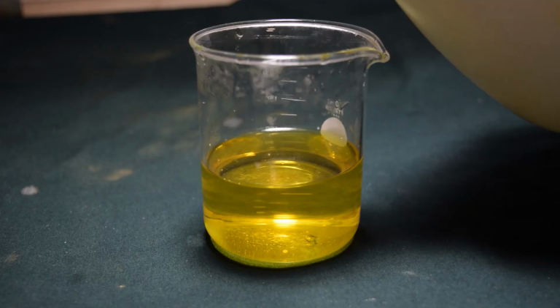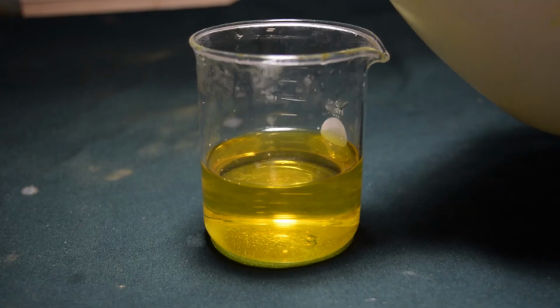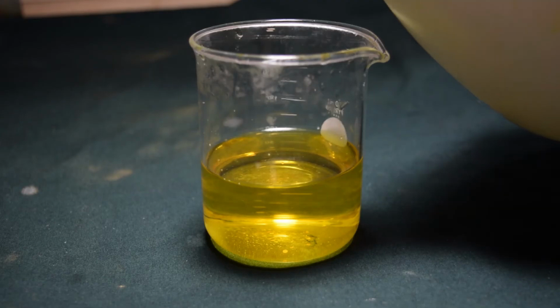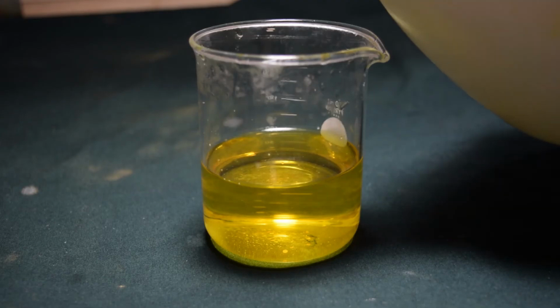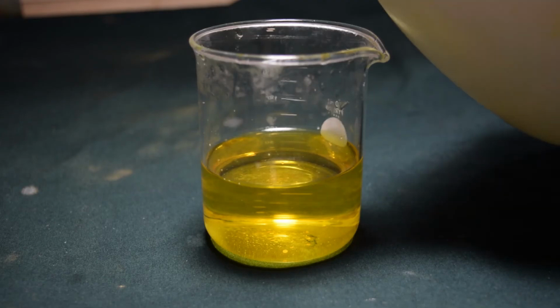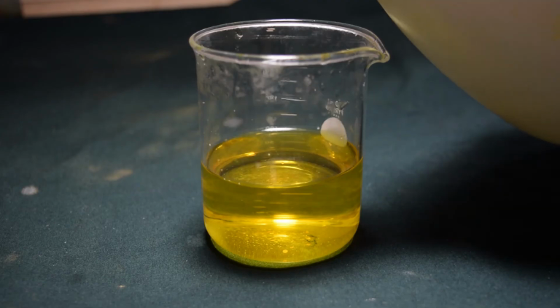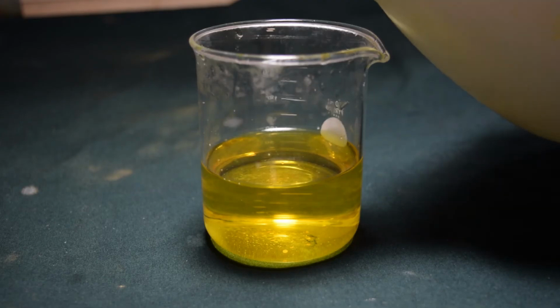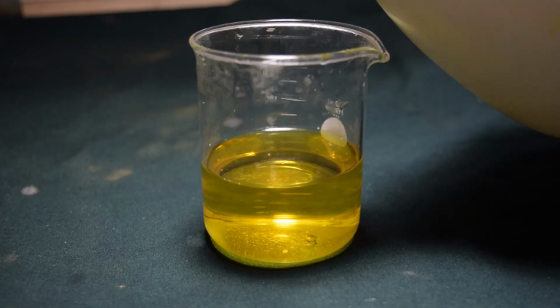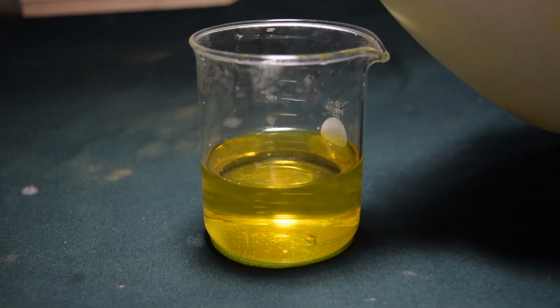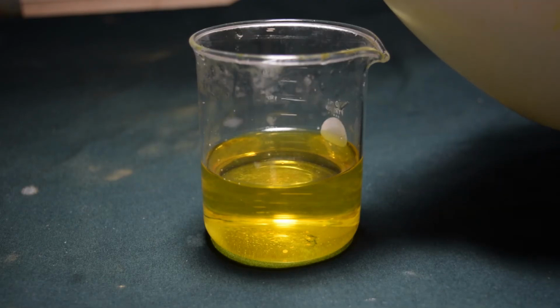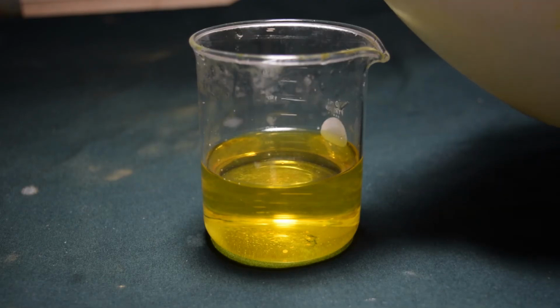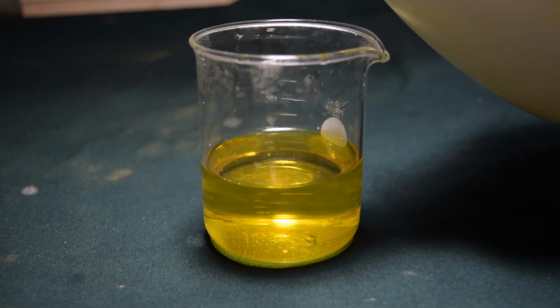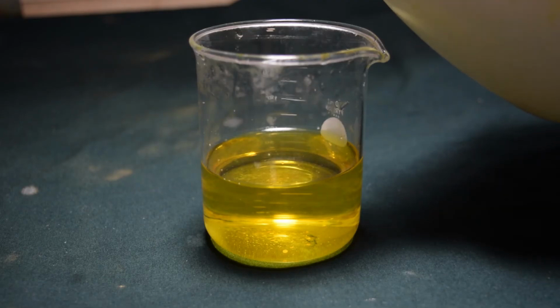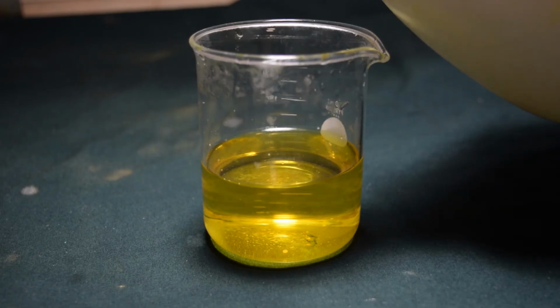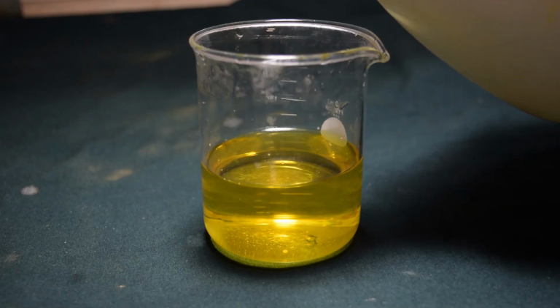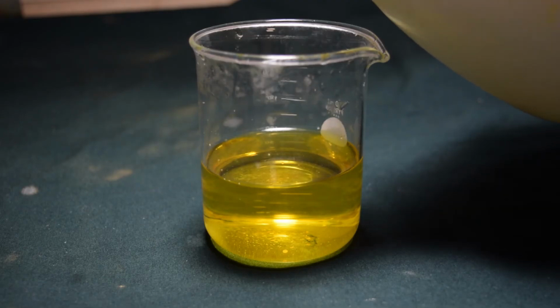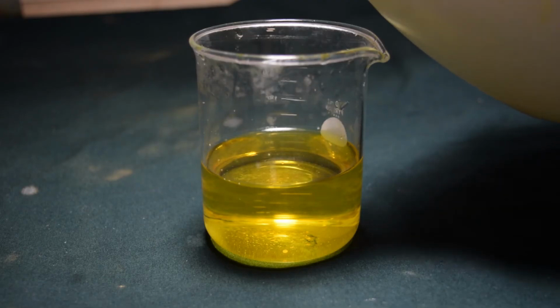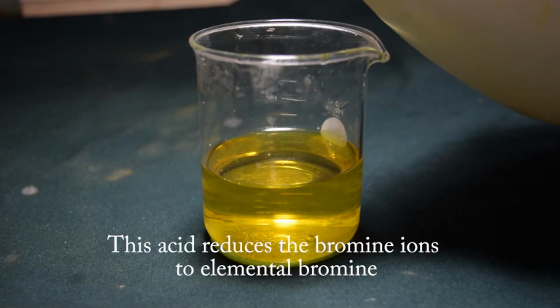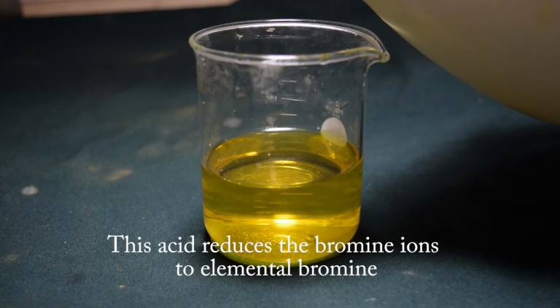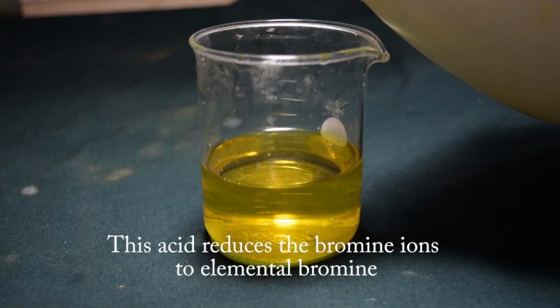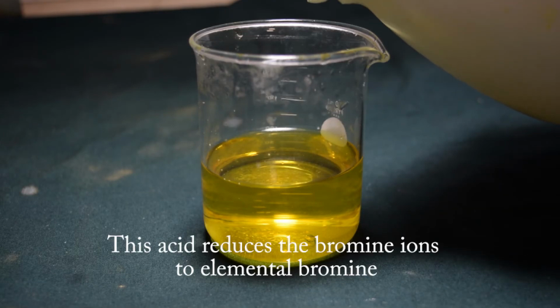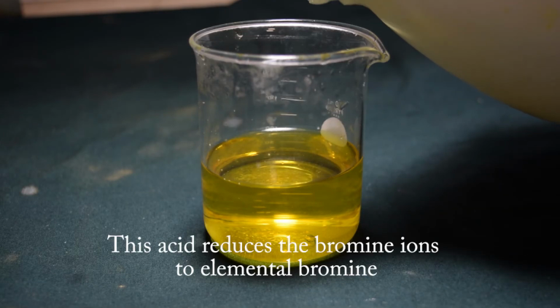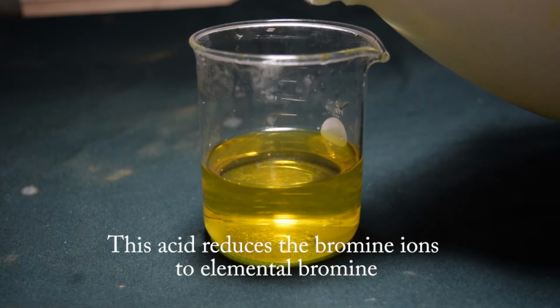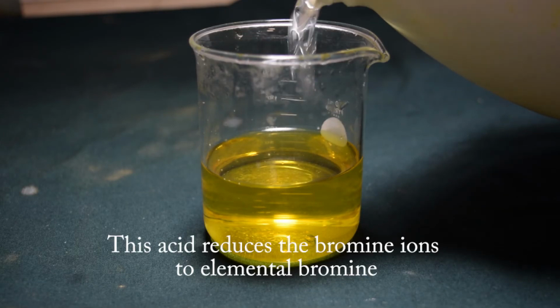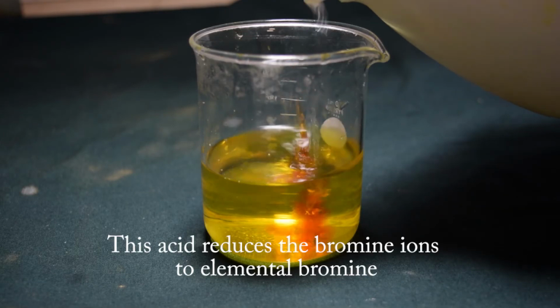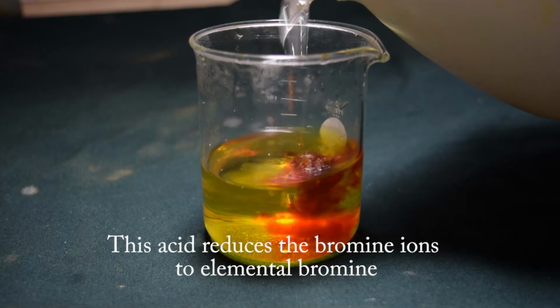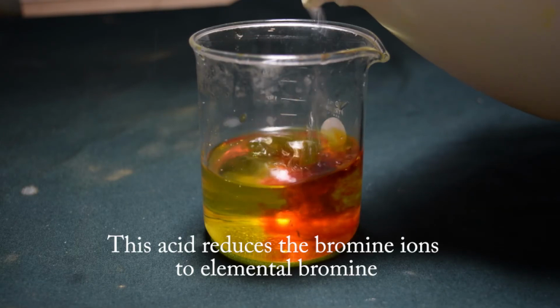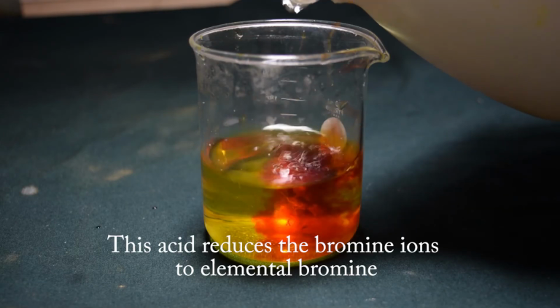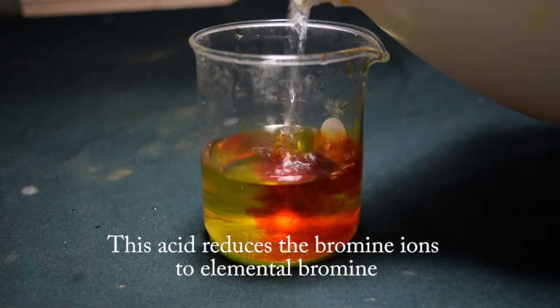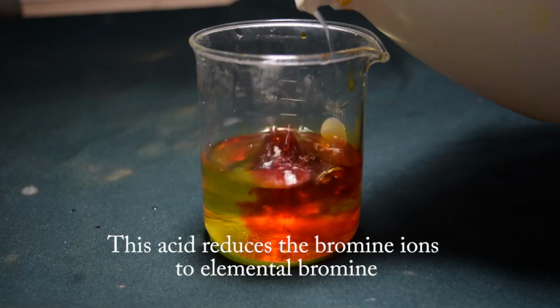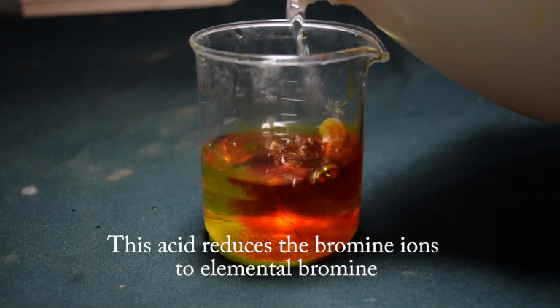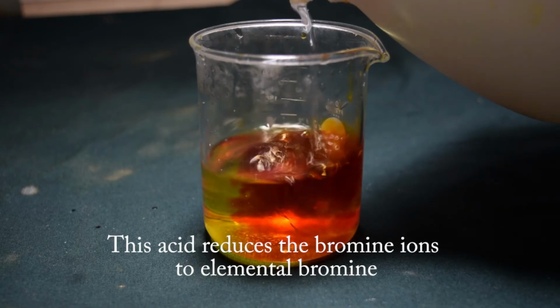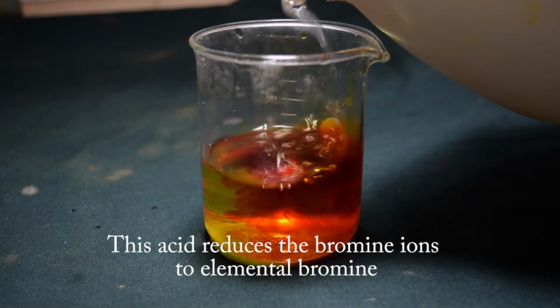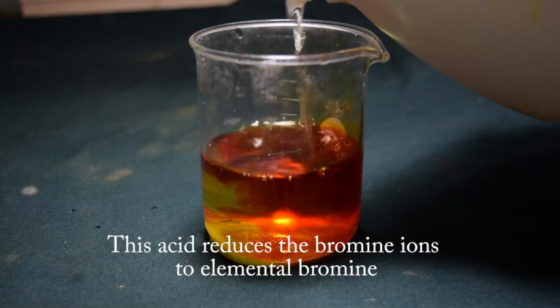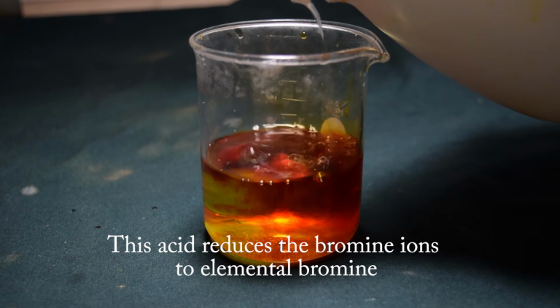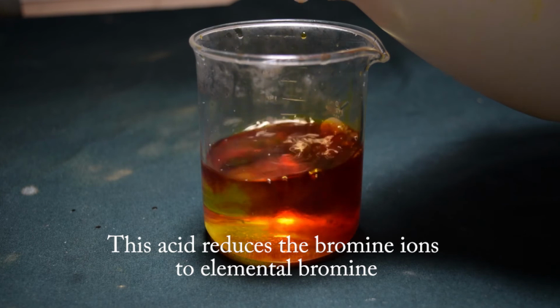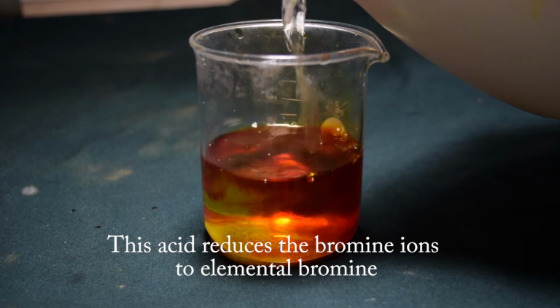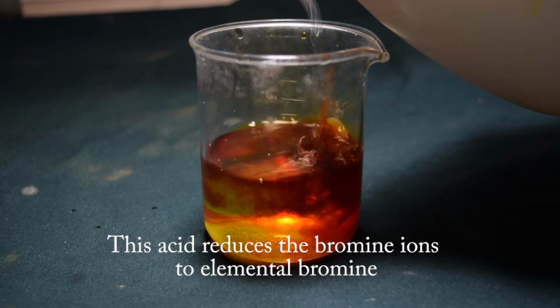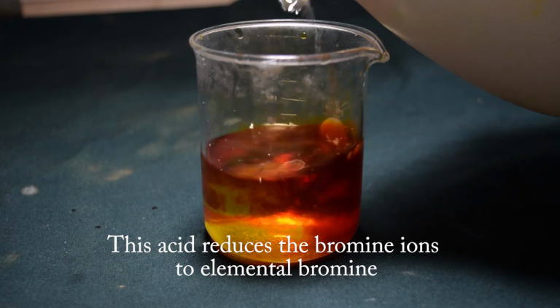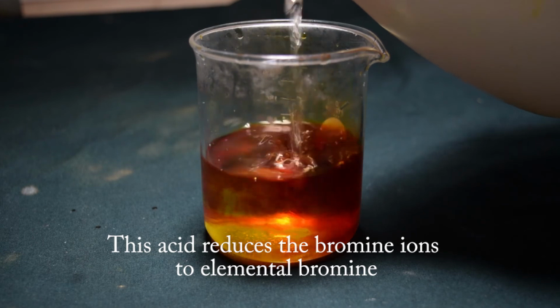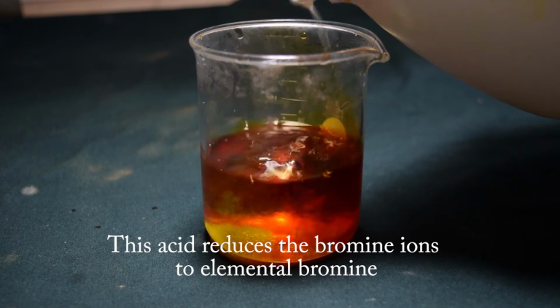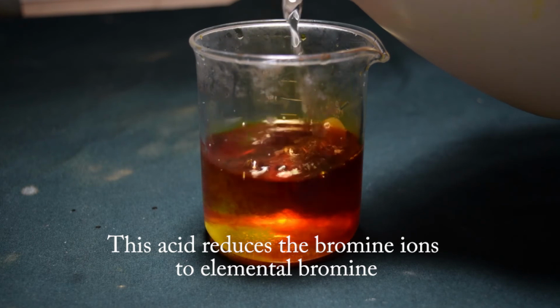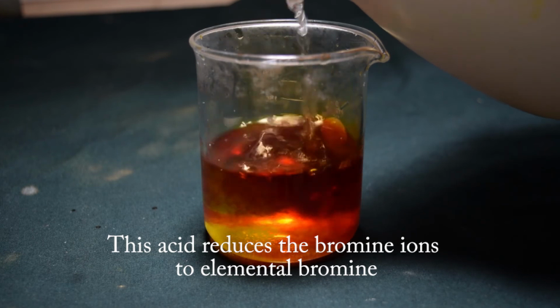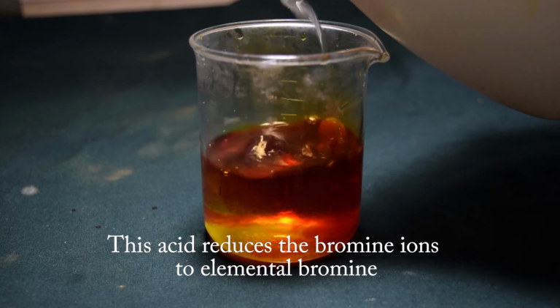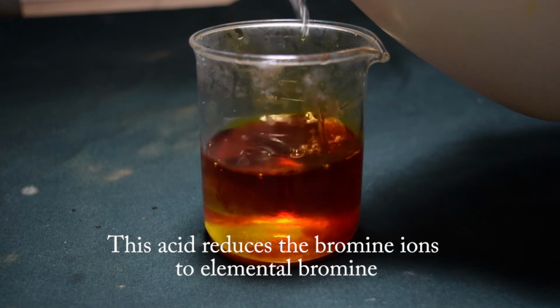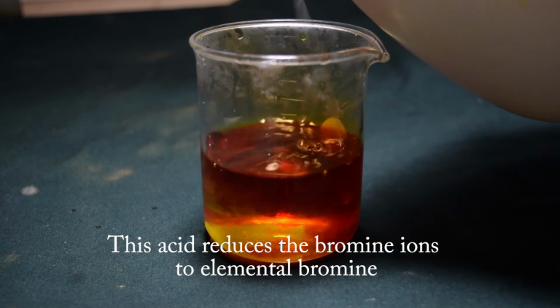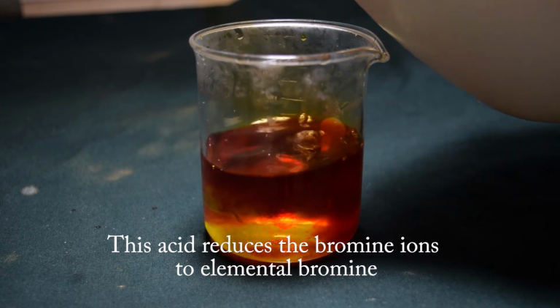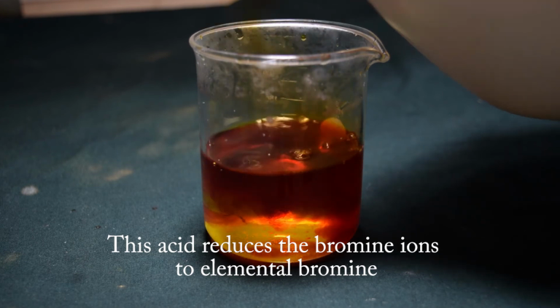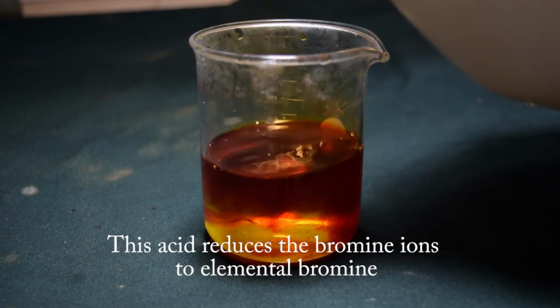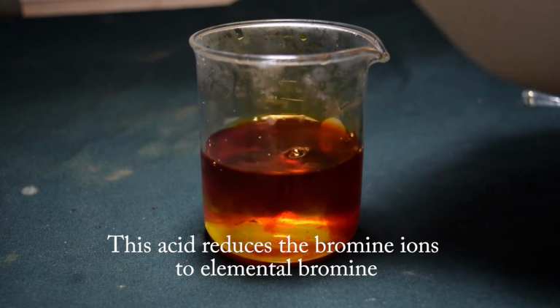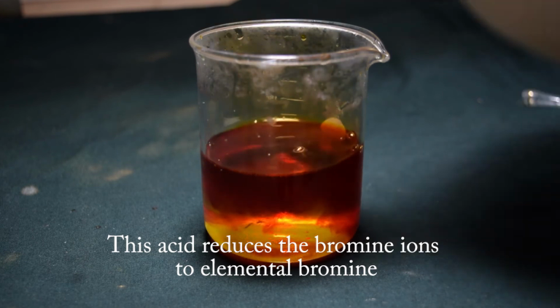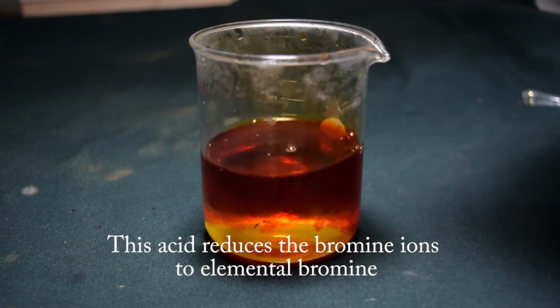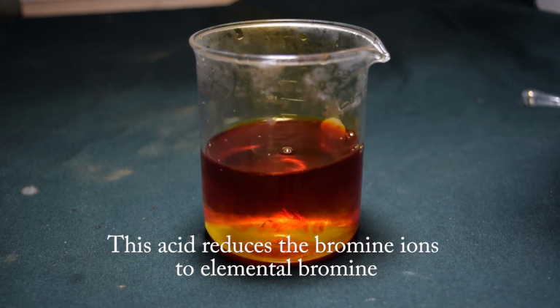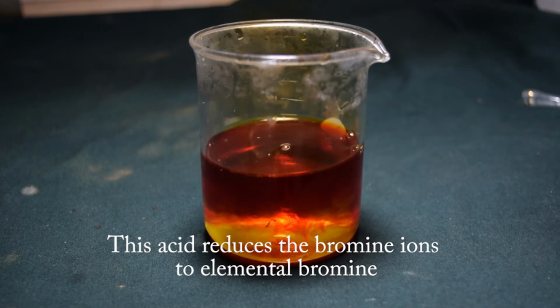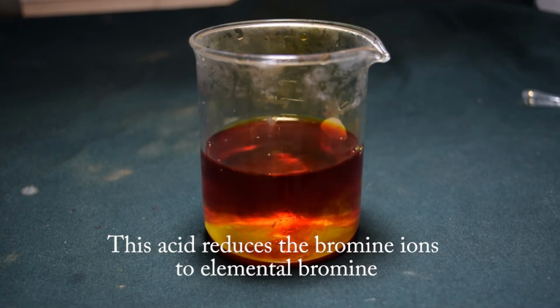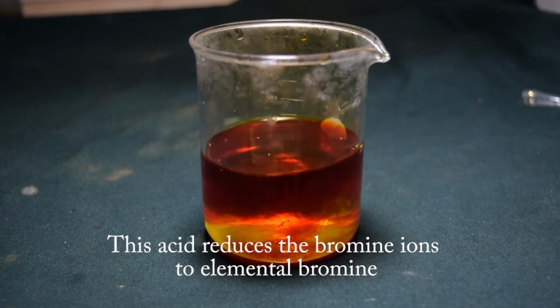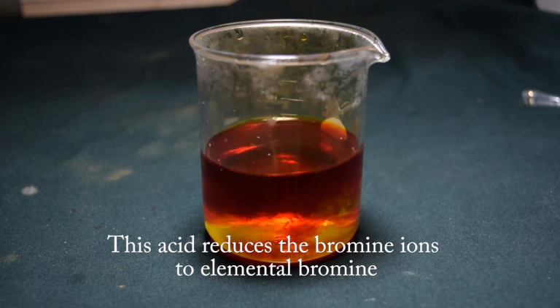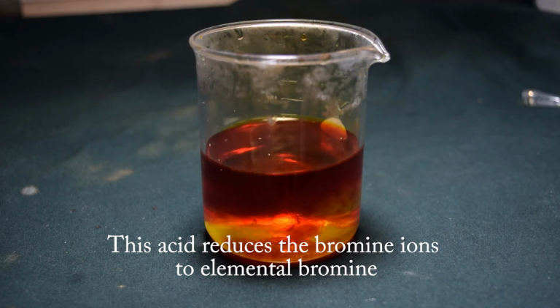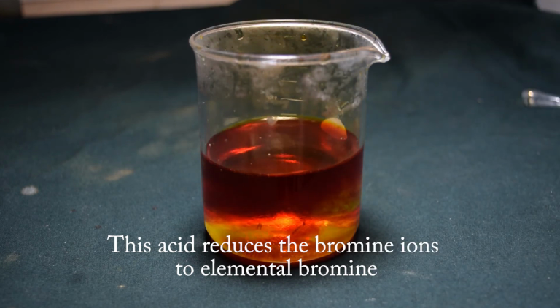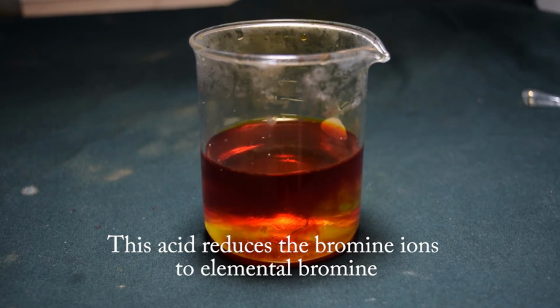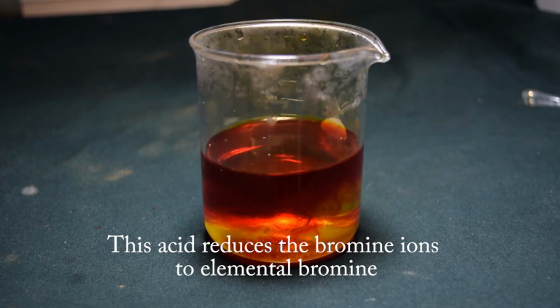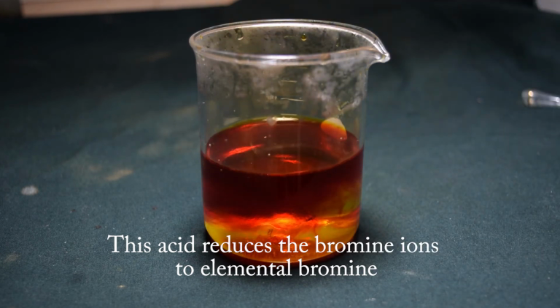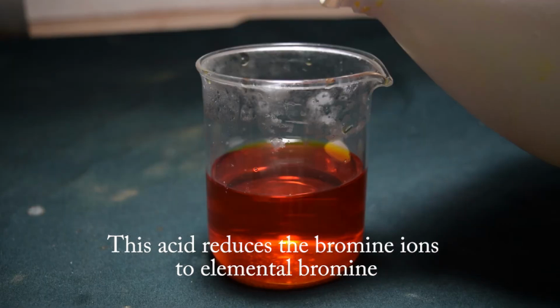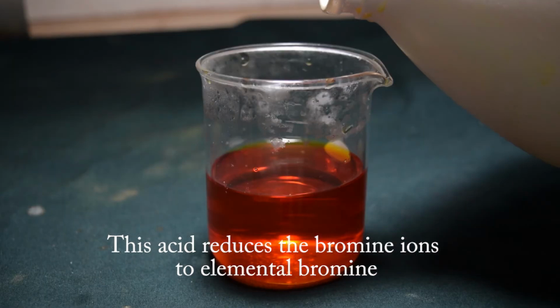Something interesting to do is add a little hydrochloric acid to this sodium hypobromite. As you can see, it converts it right back into elemental bromine.